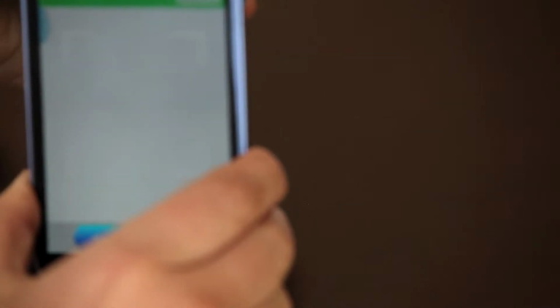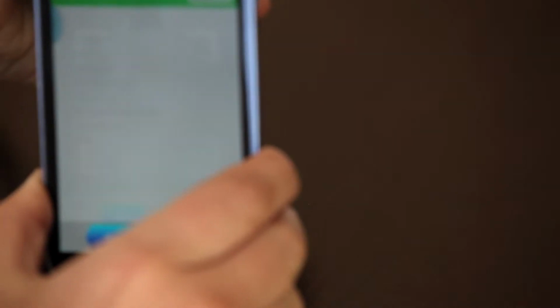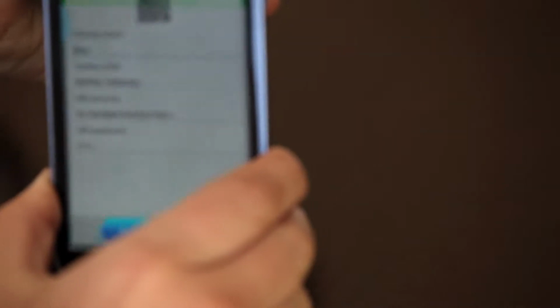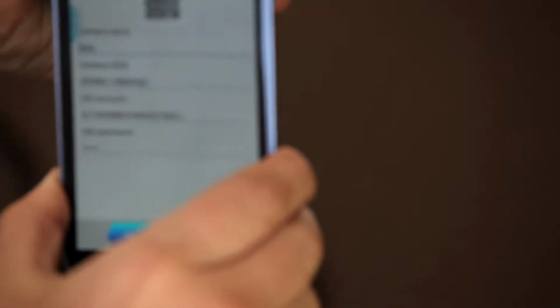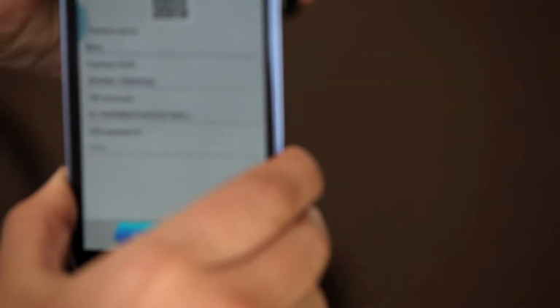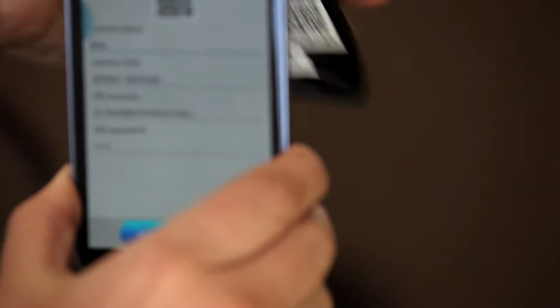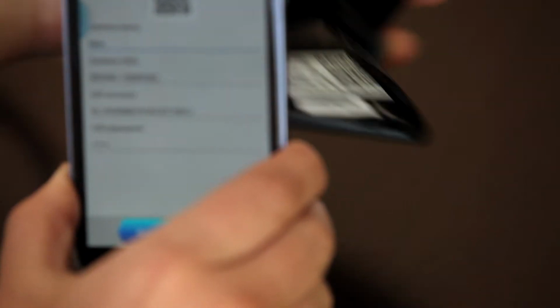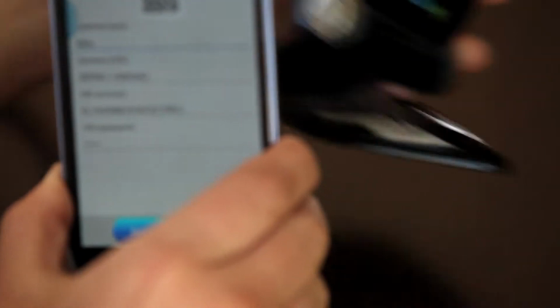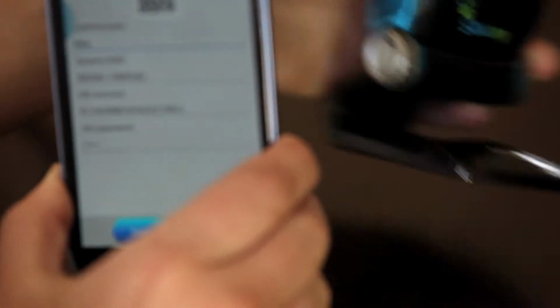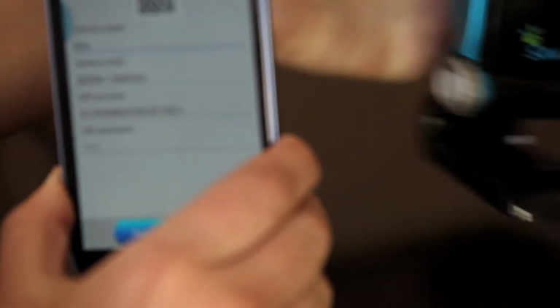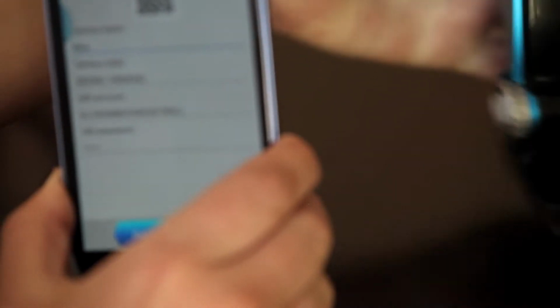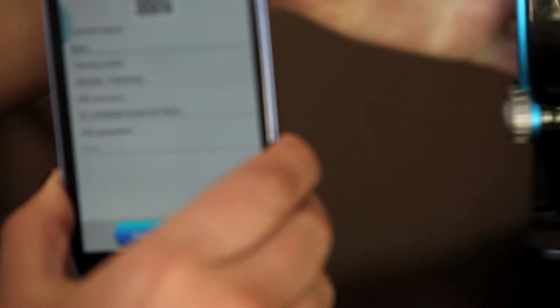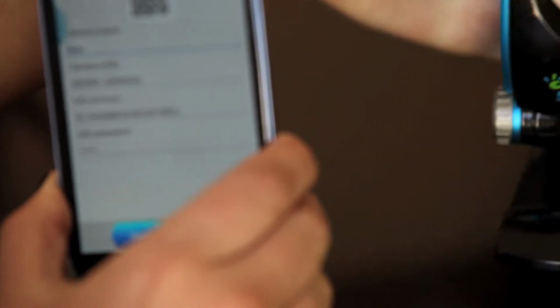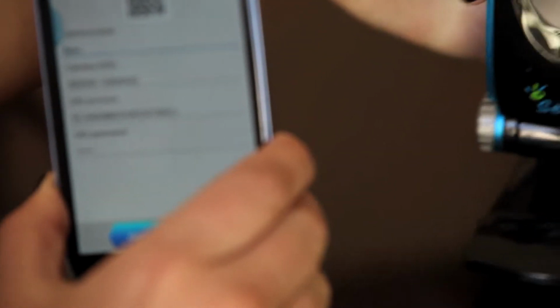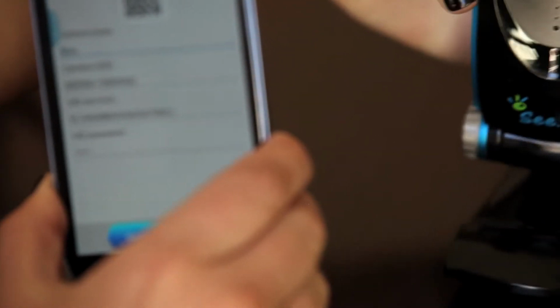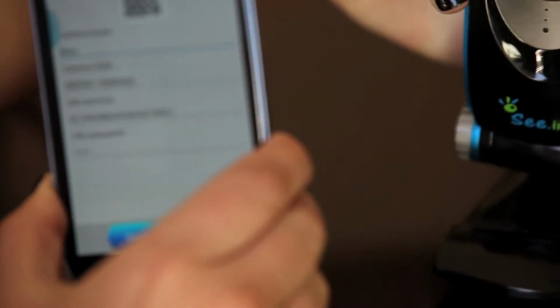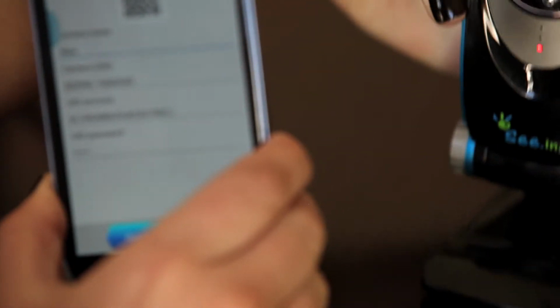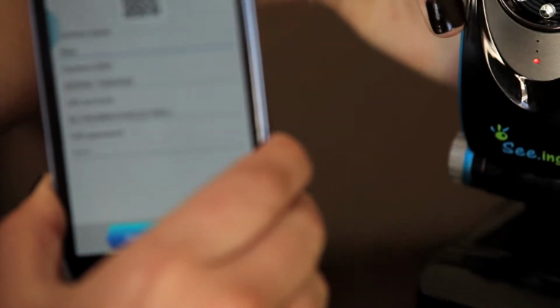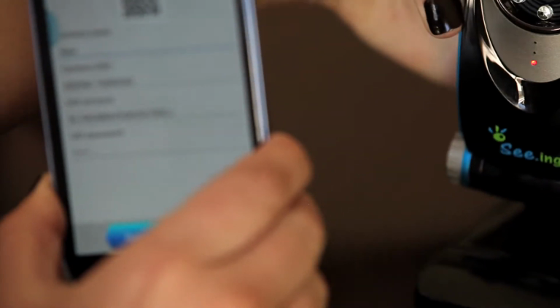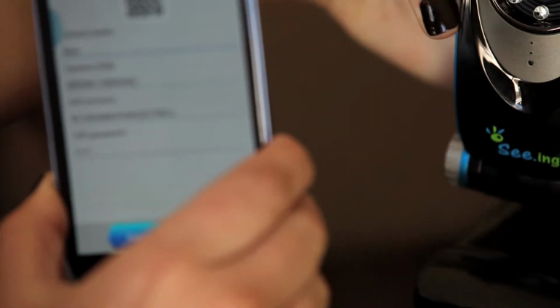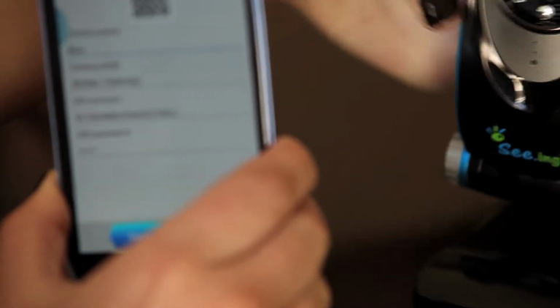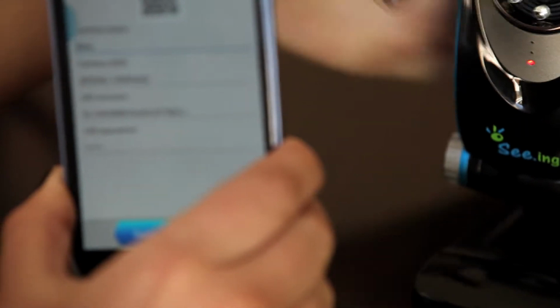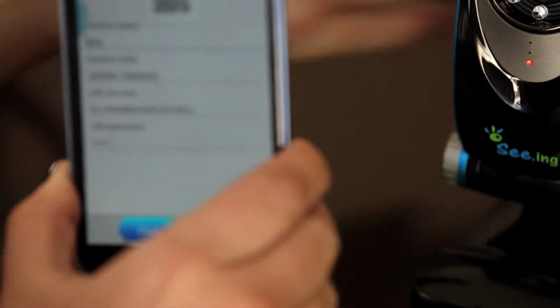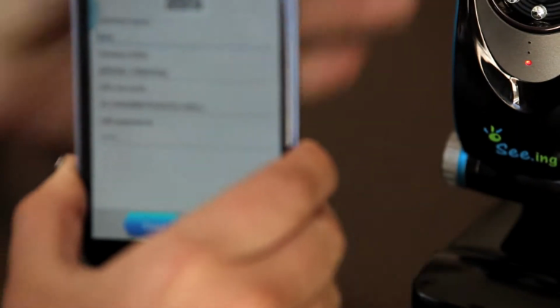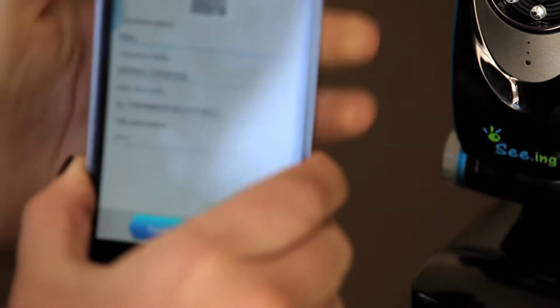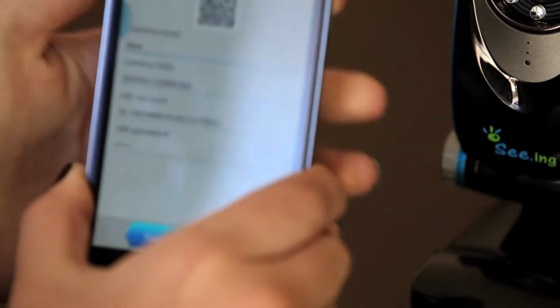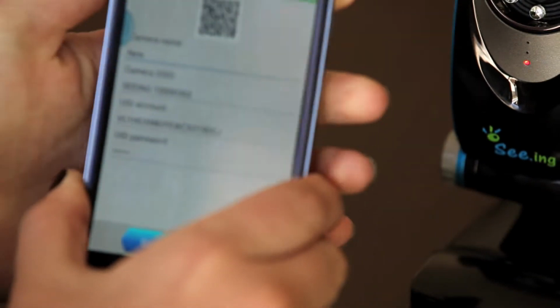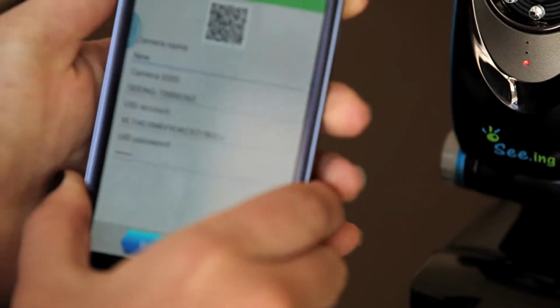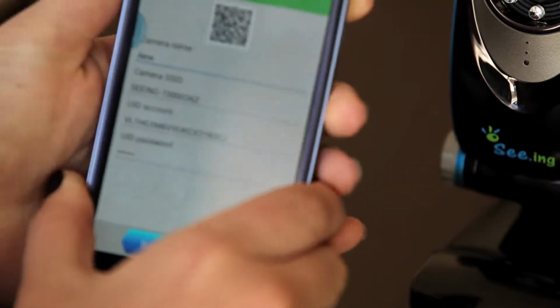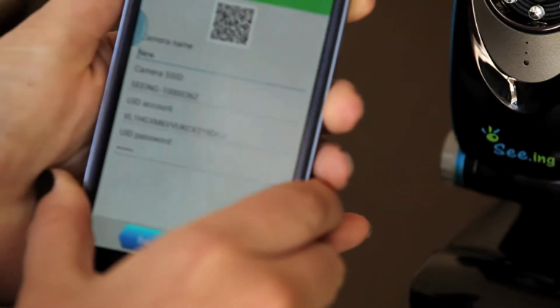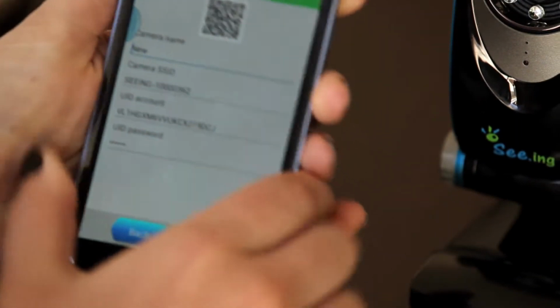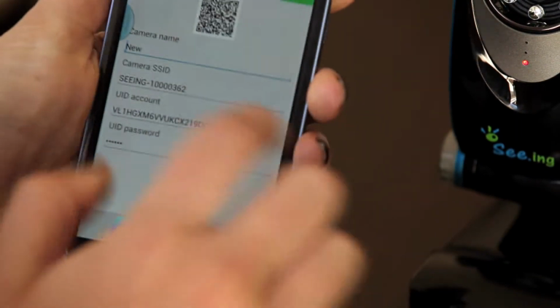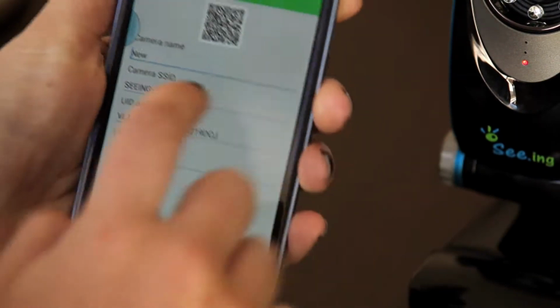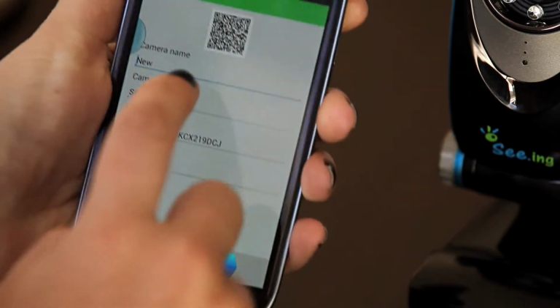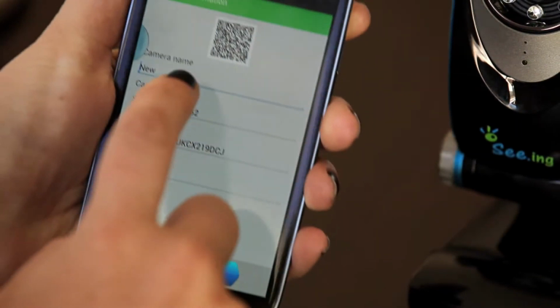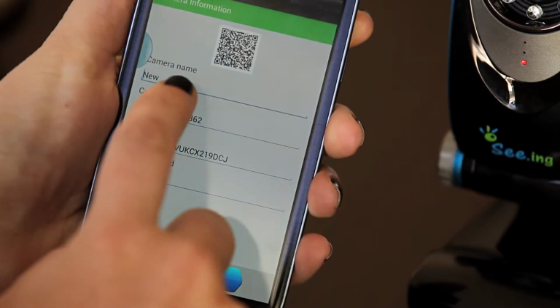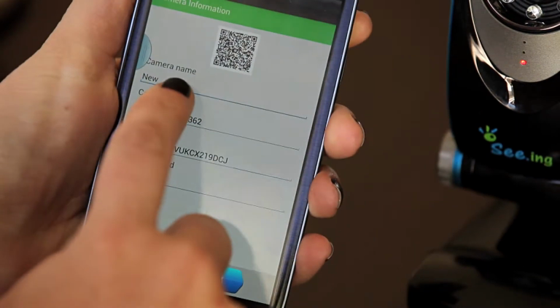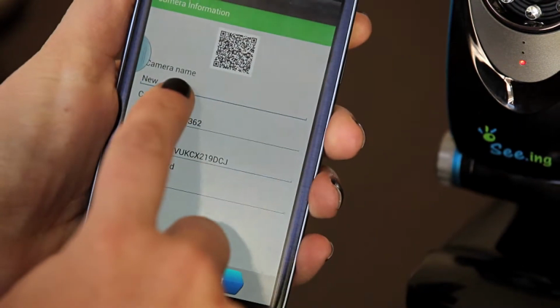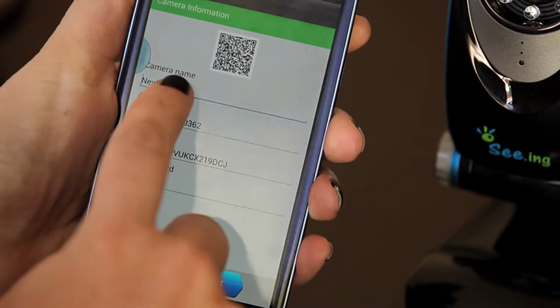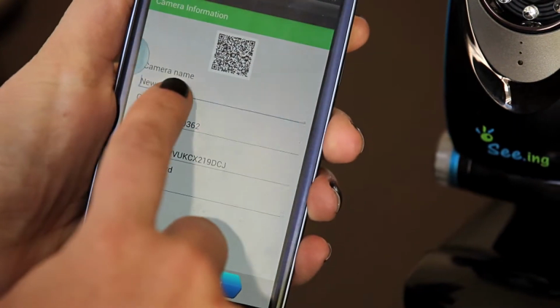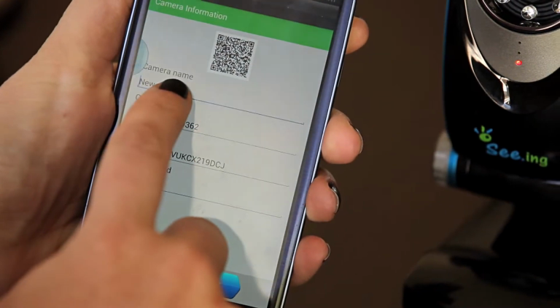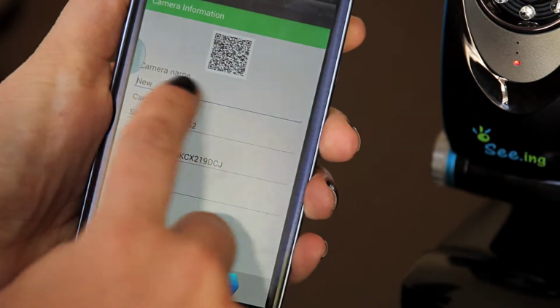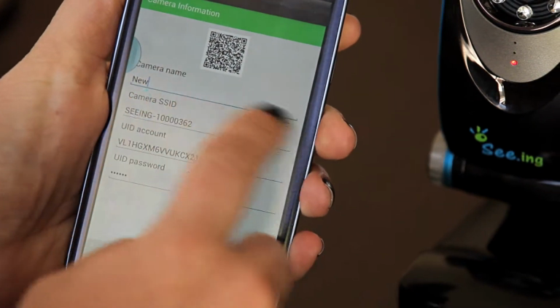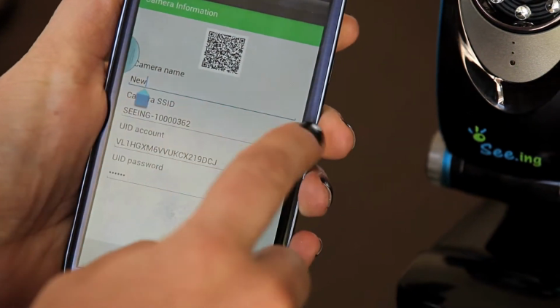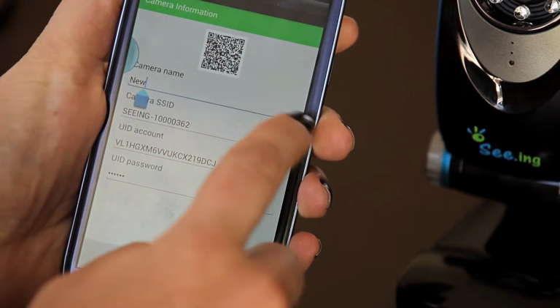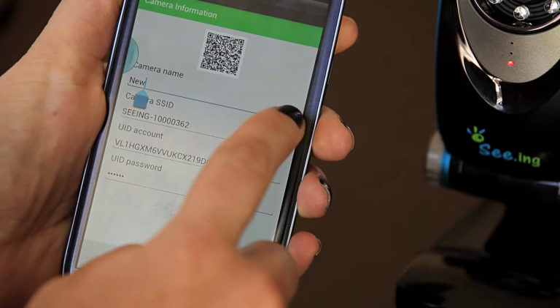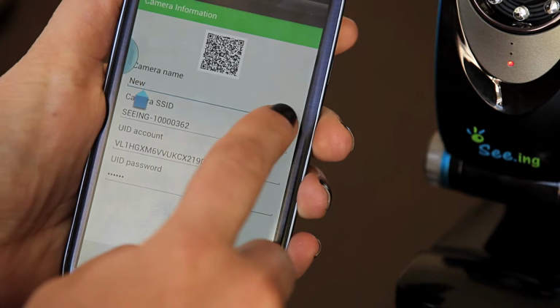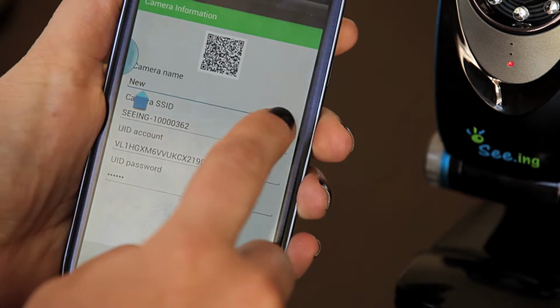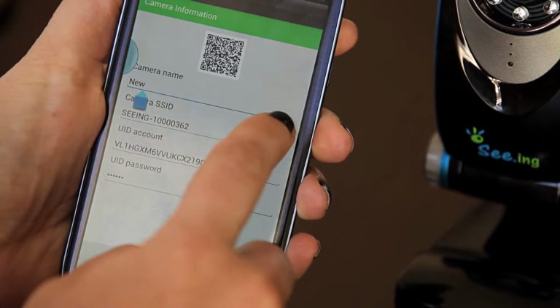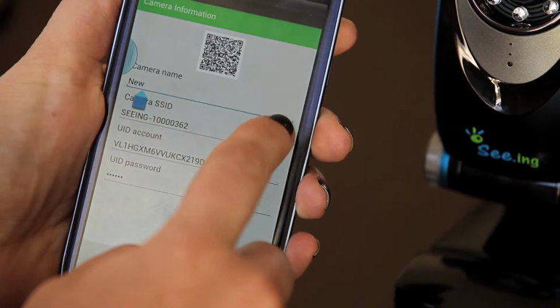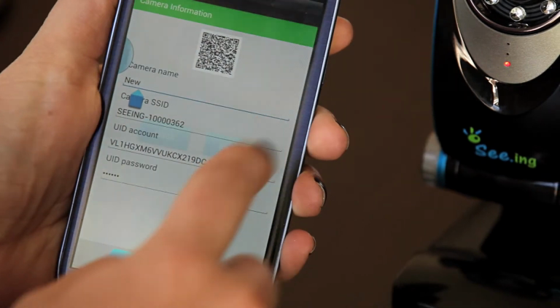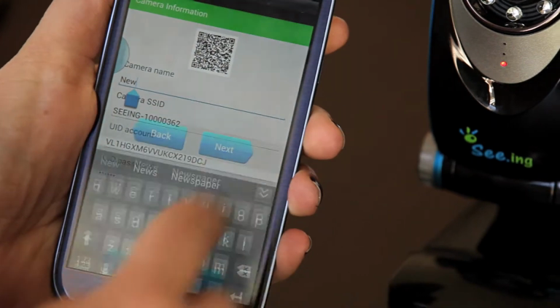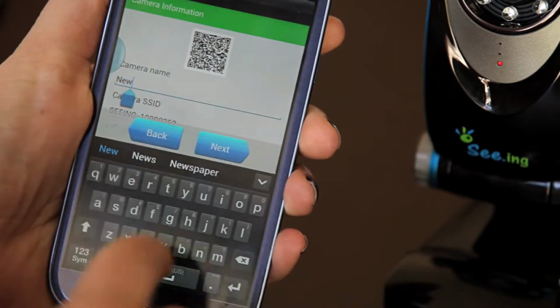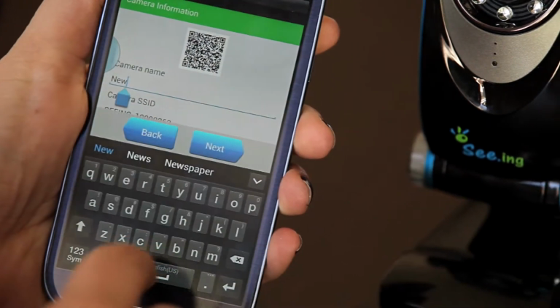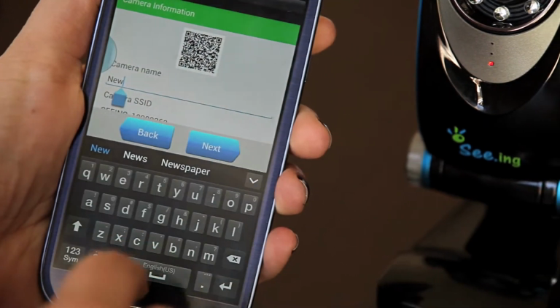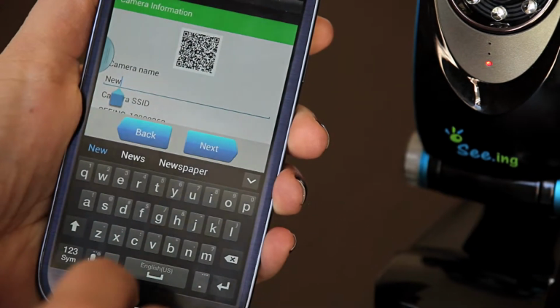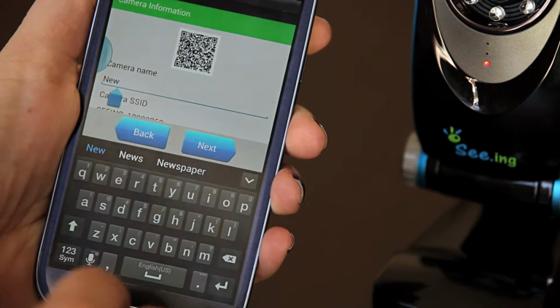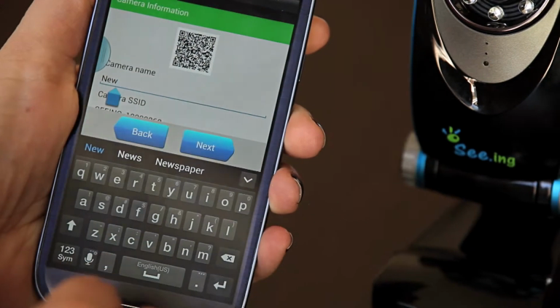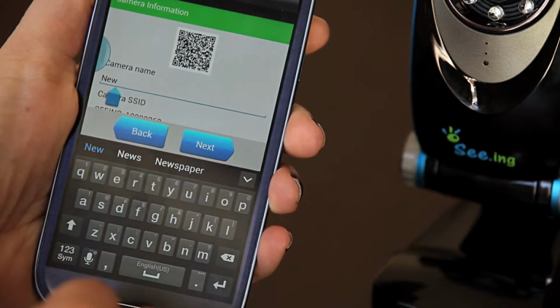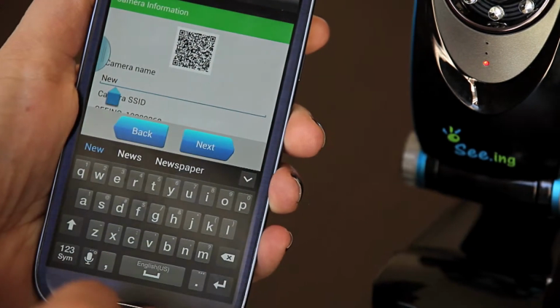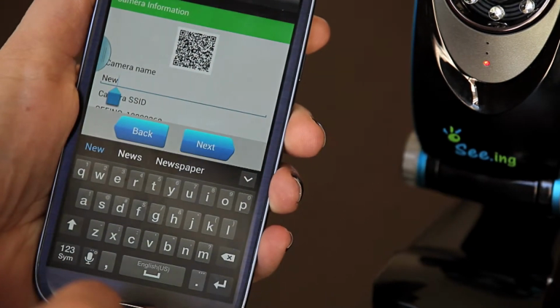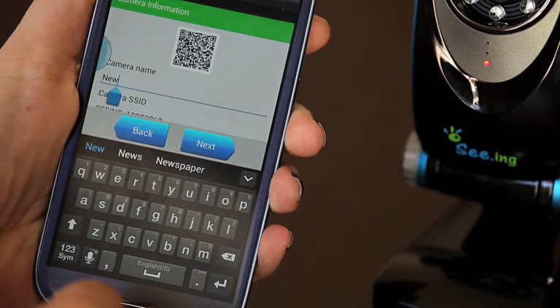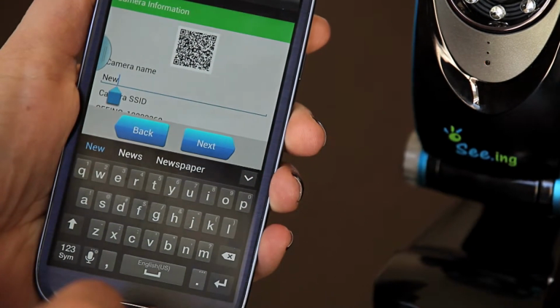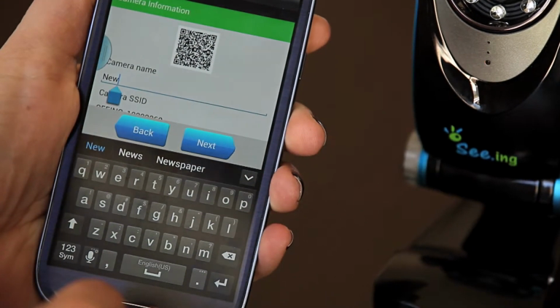Once the application identifies the QR code, a screen will come up that will enable you to change the name of the device that you have just installed.